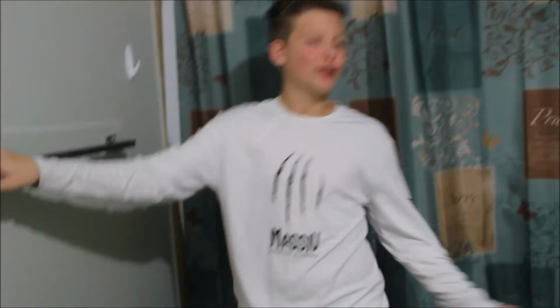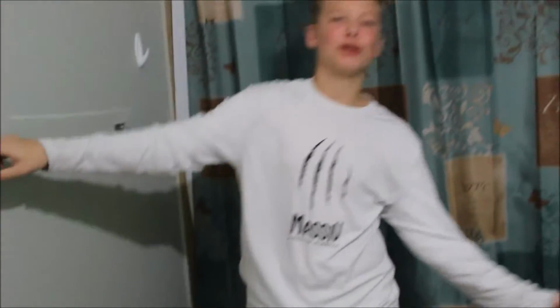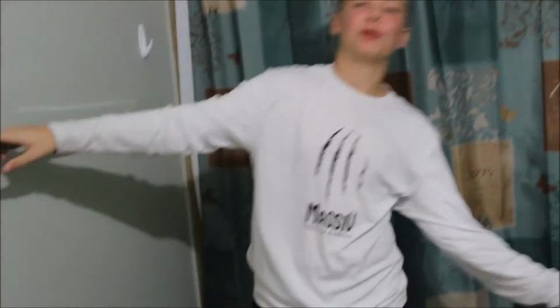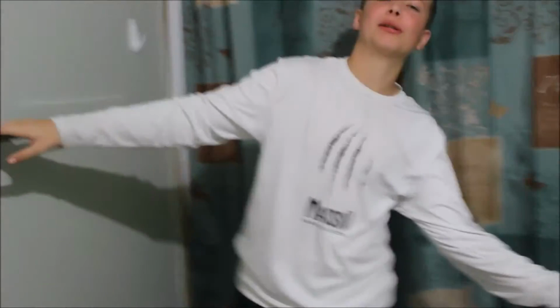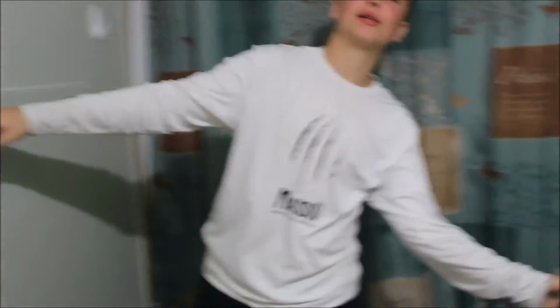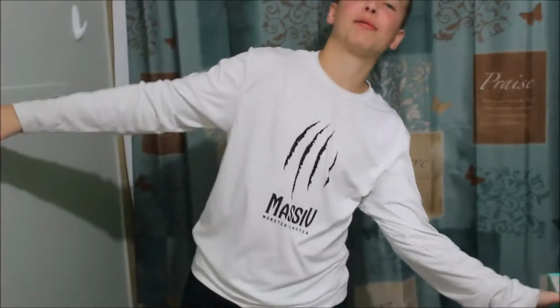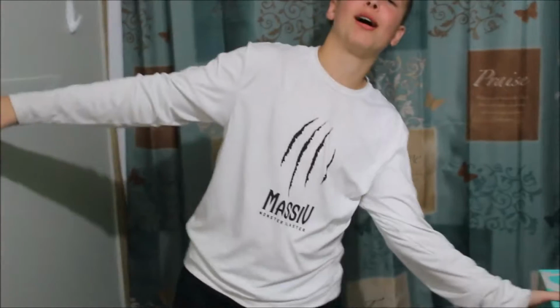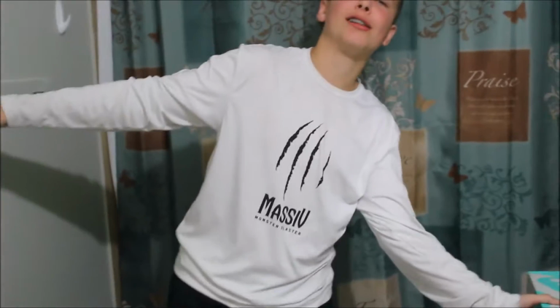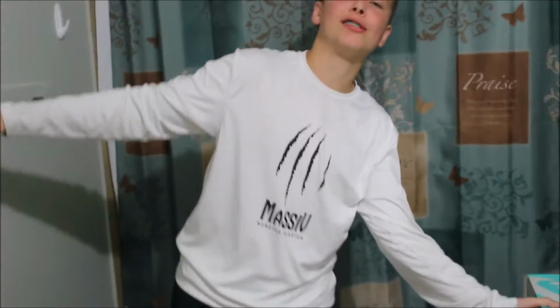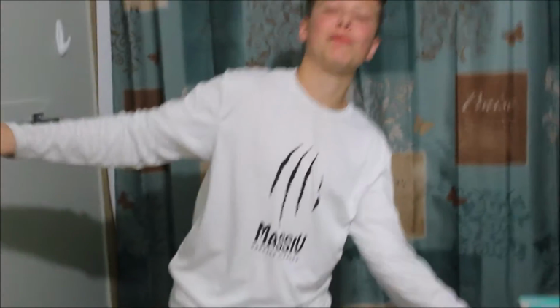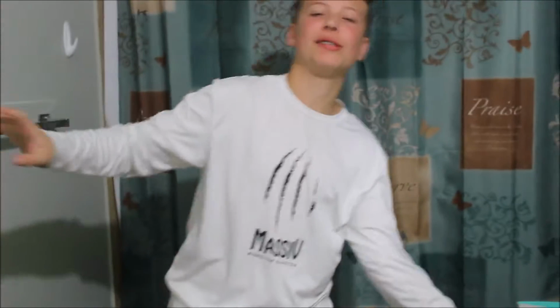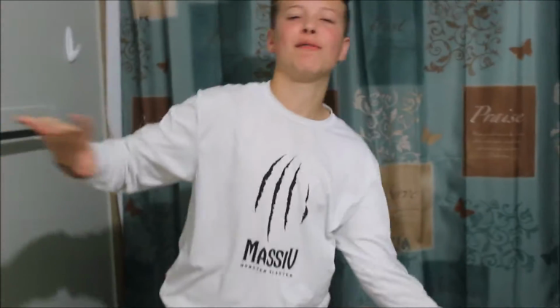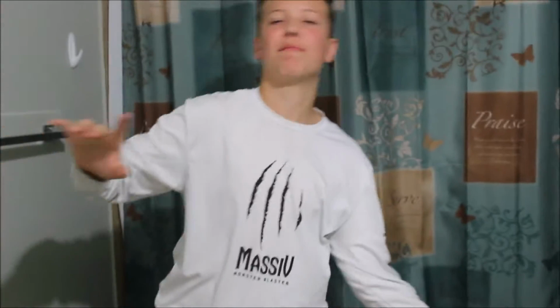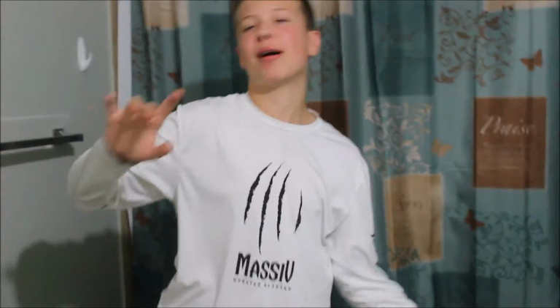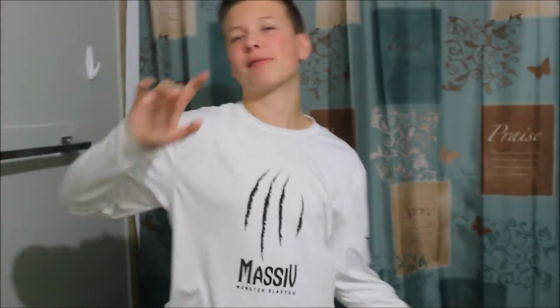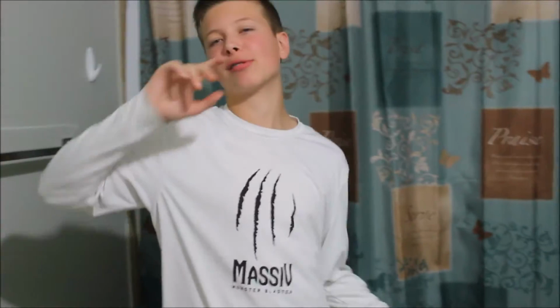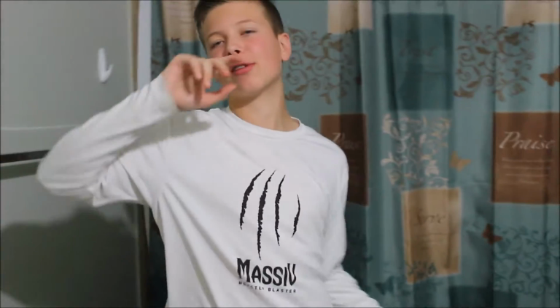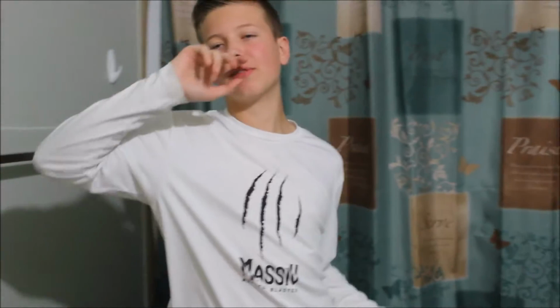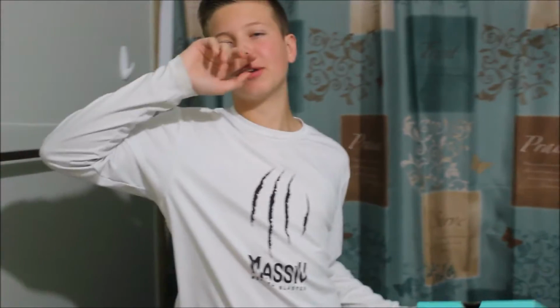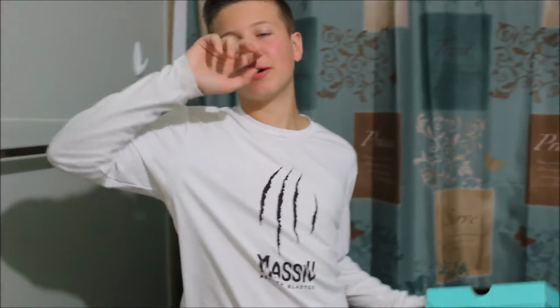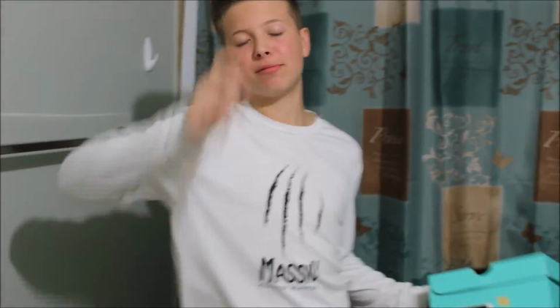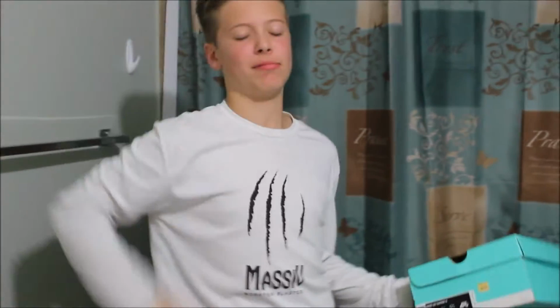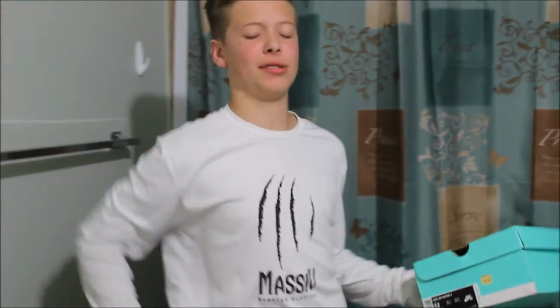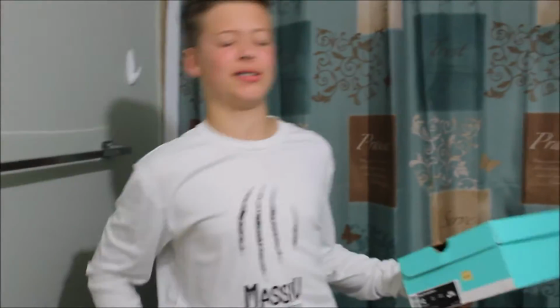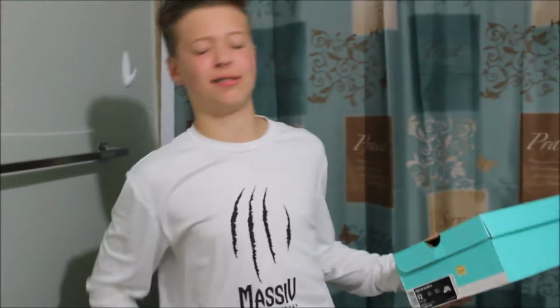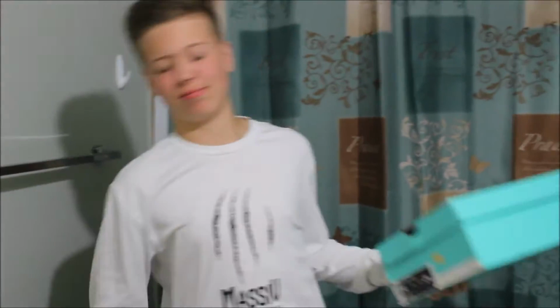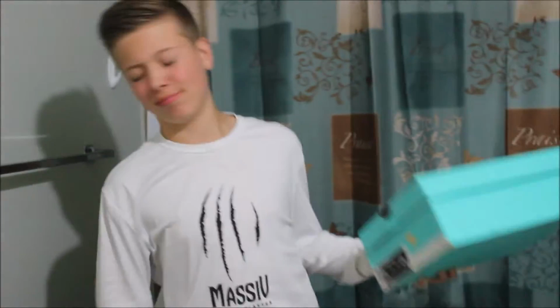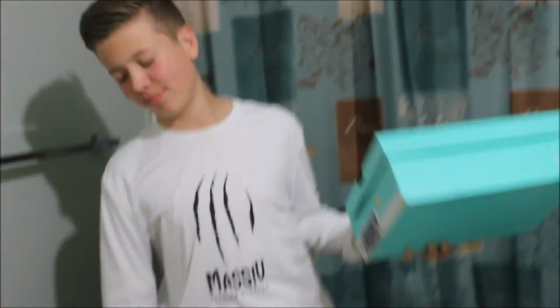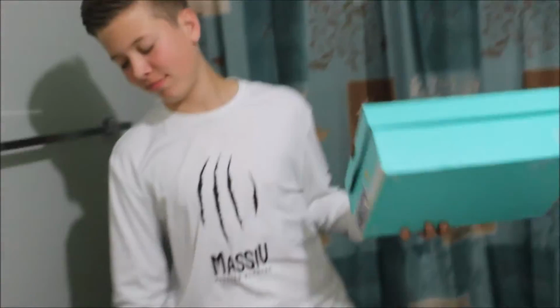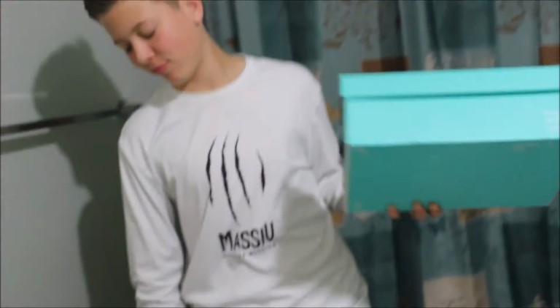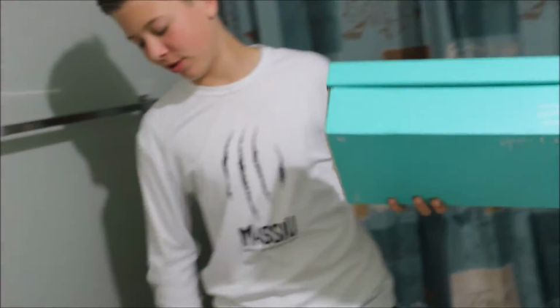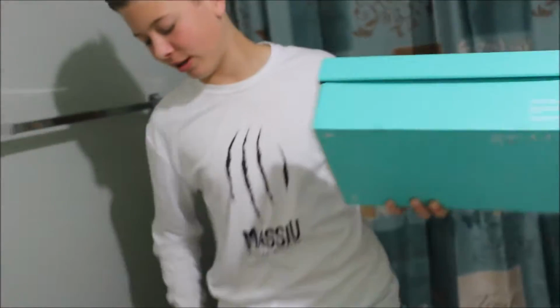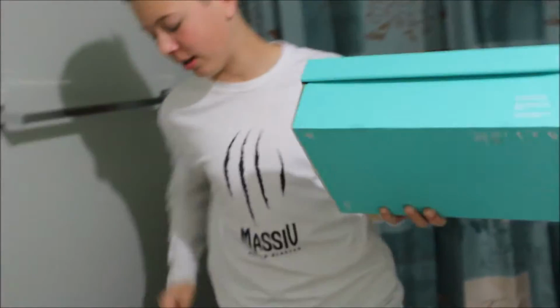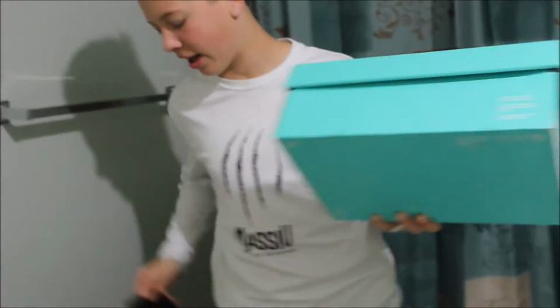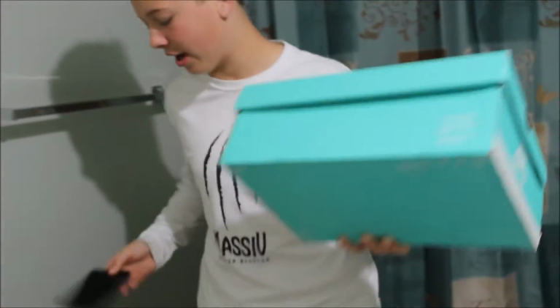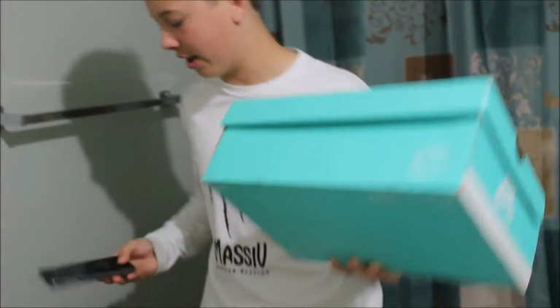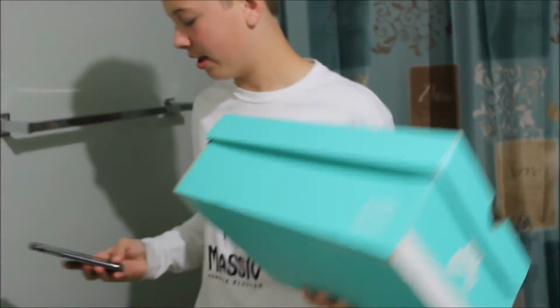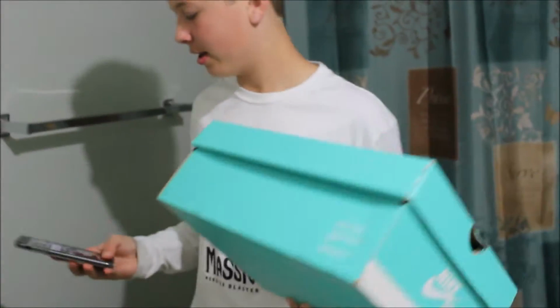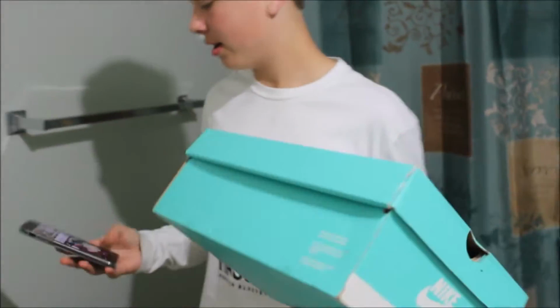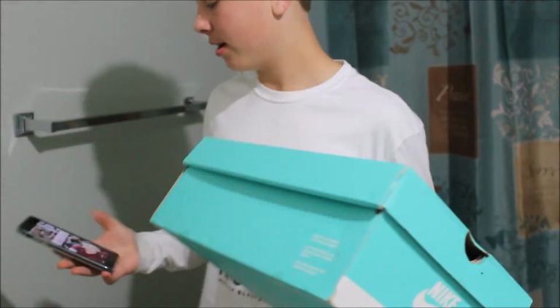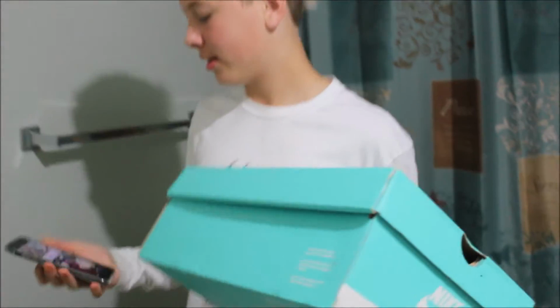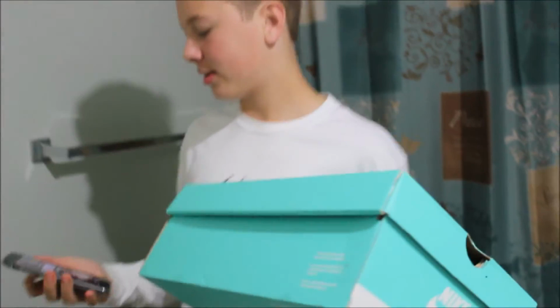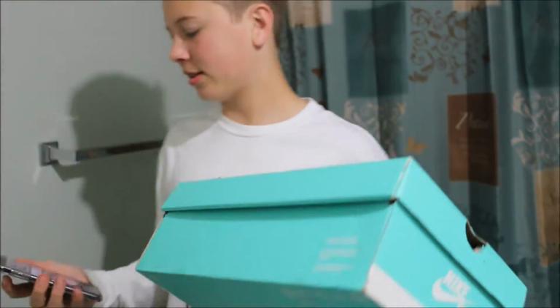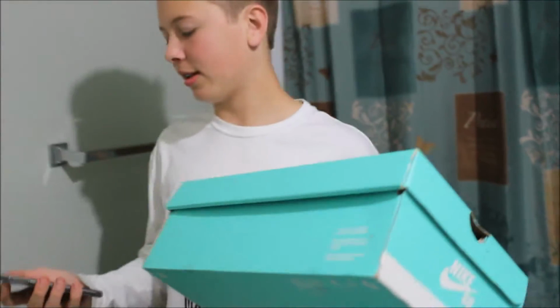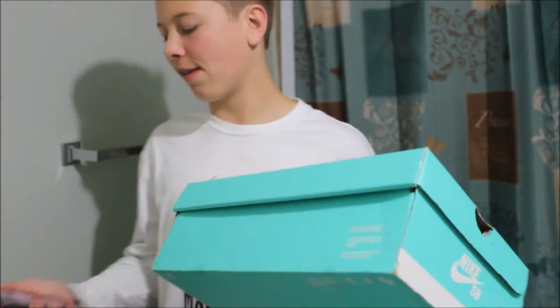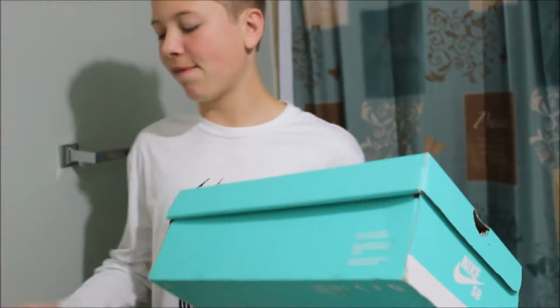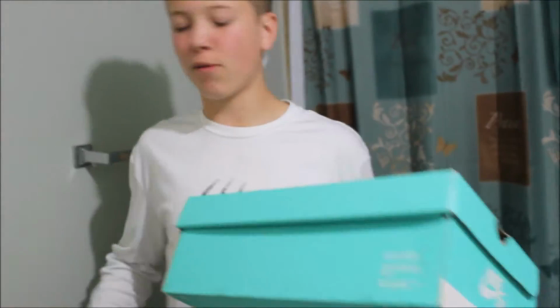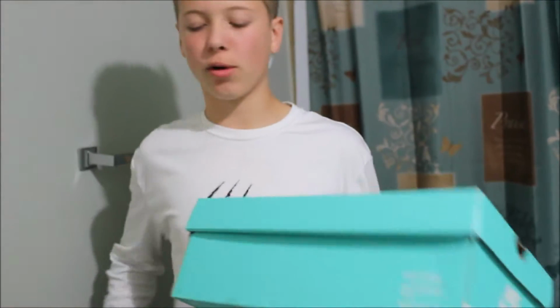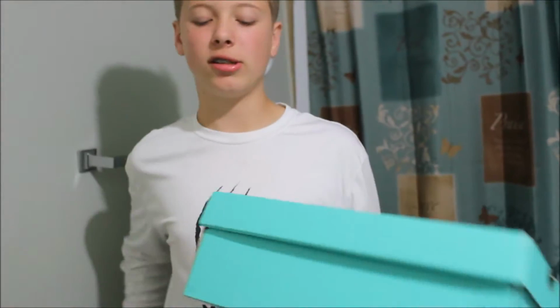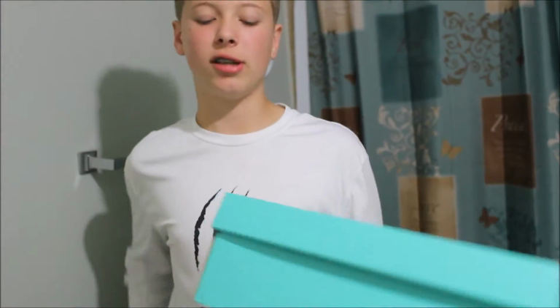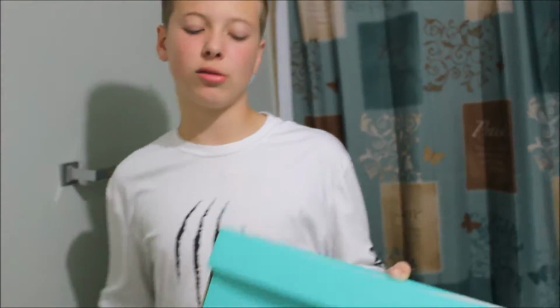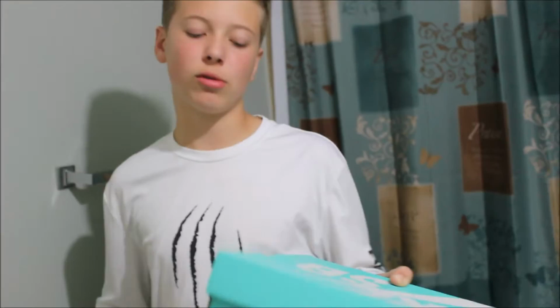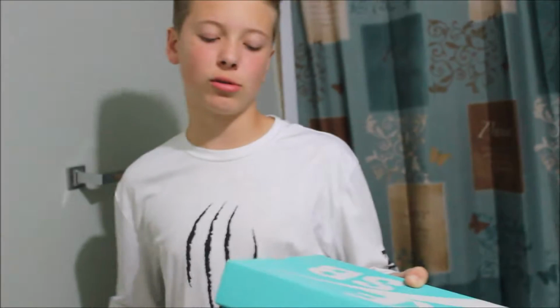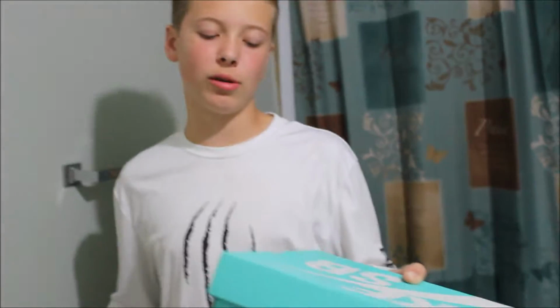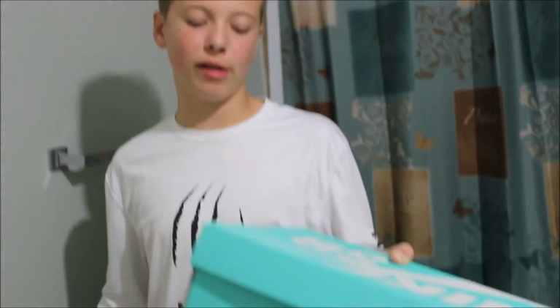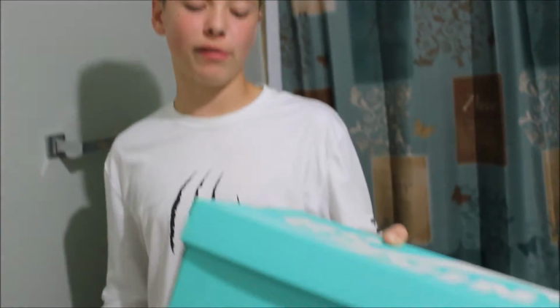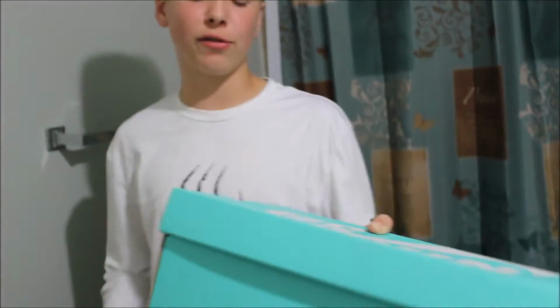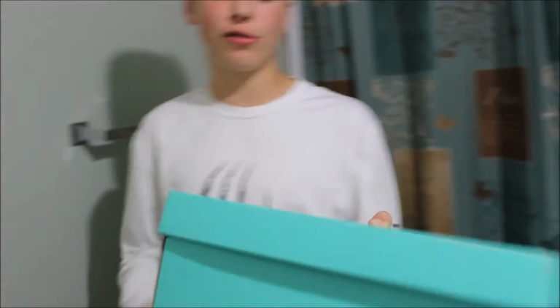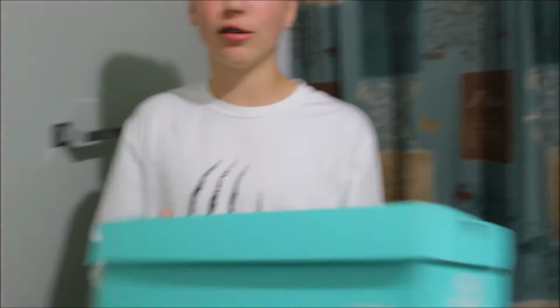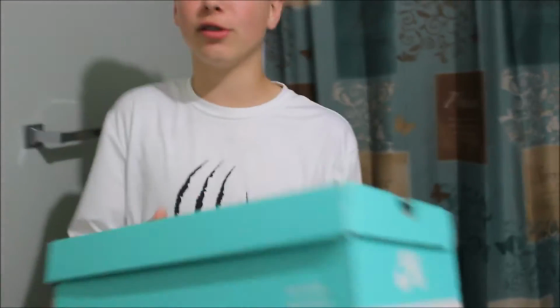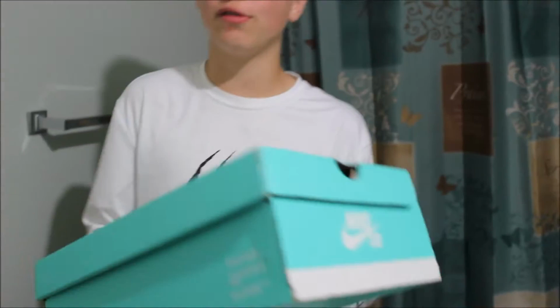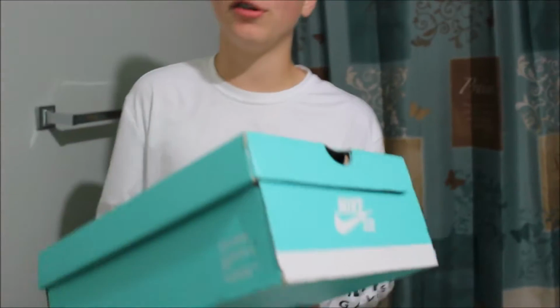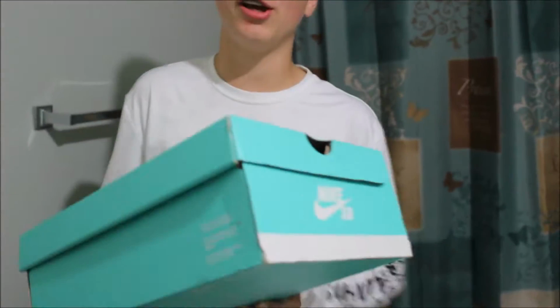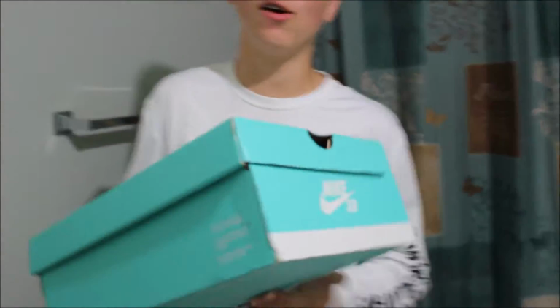Yo what's up guys, here with Sam and back for another video. It's really late — it's 11:46, so it's really late to do a video.